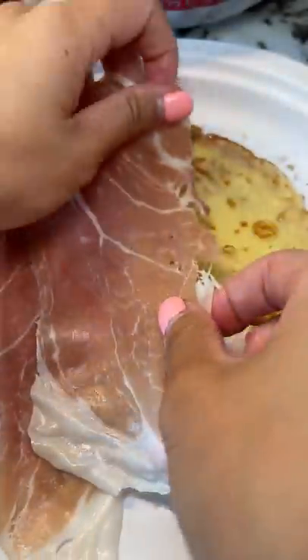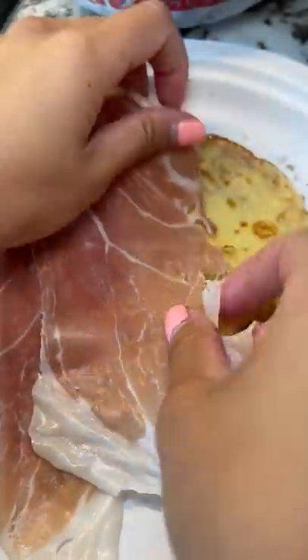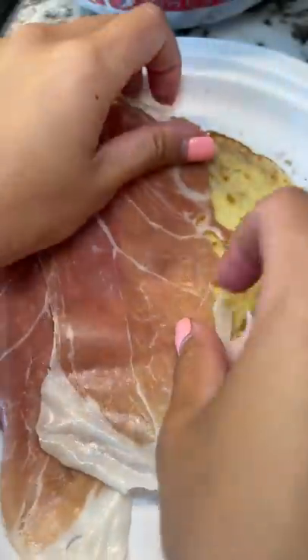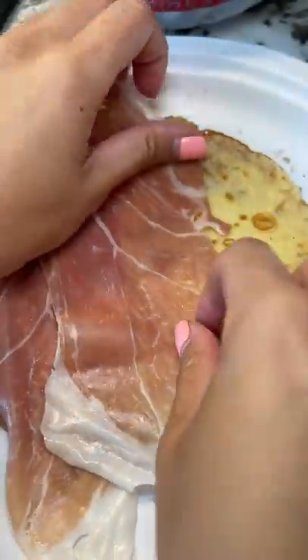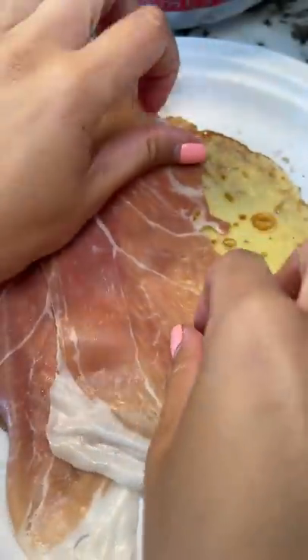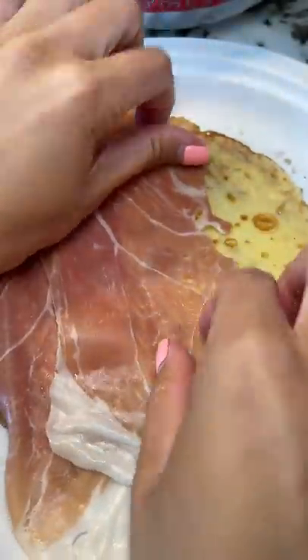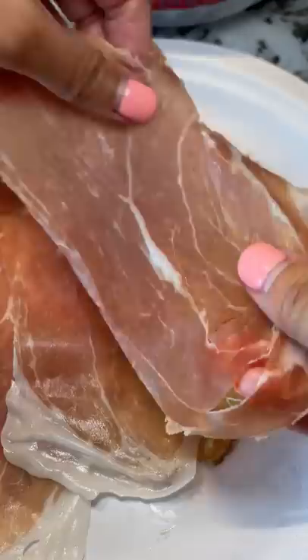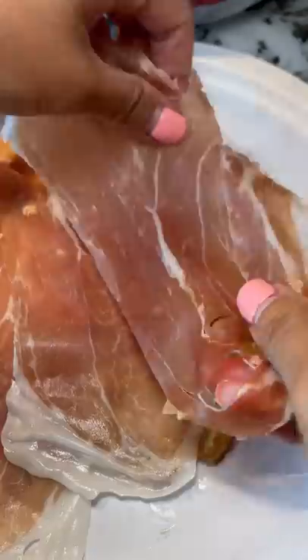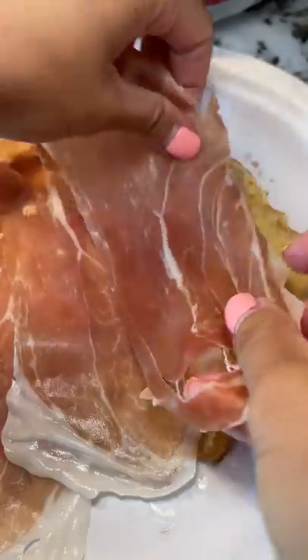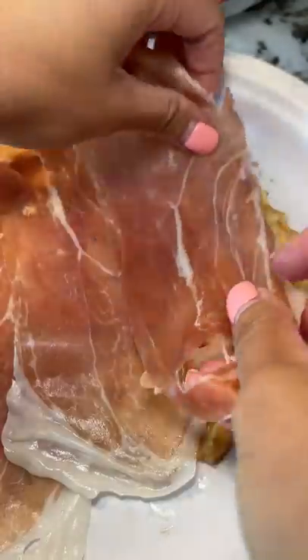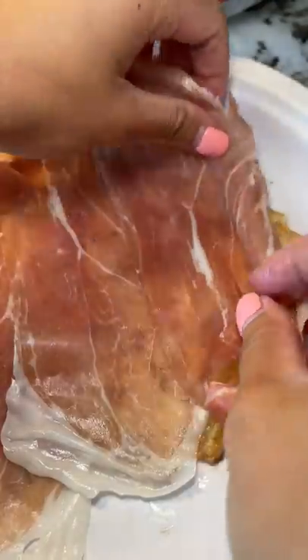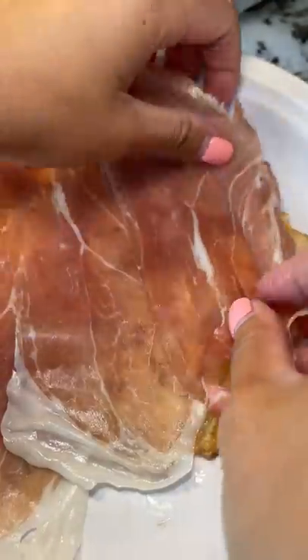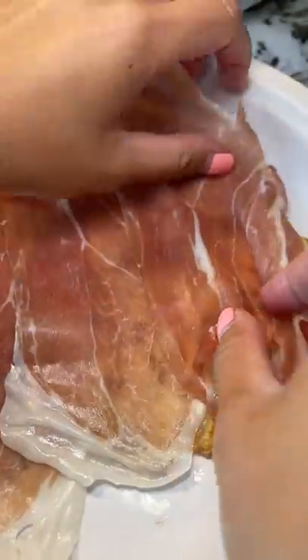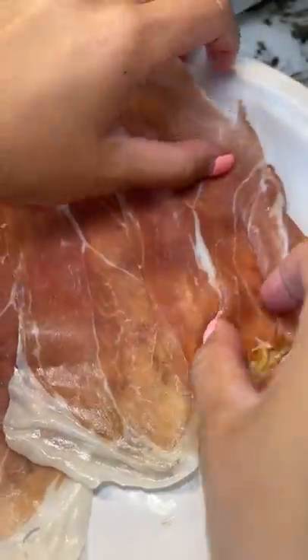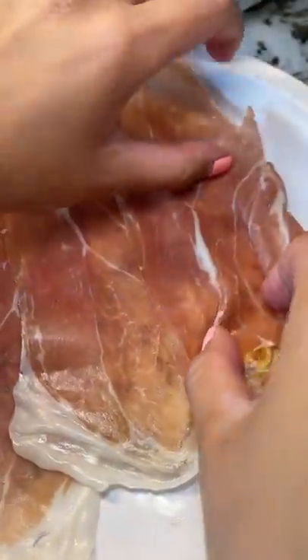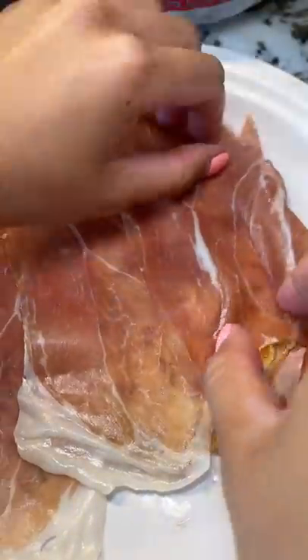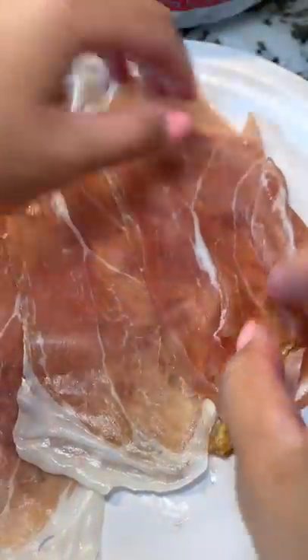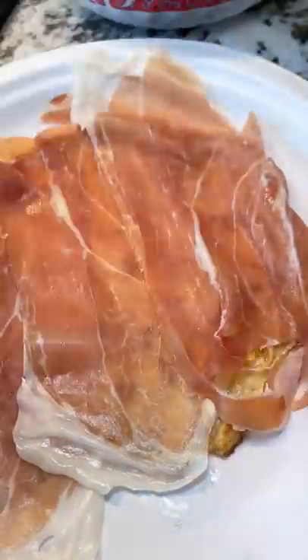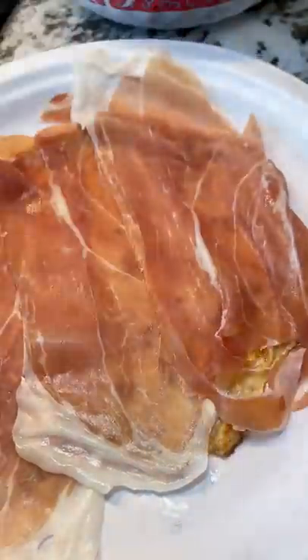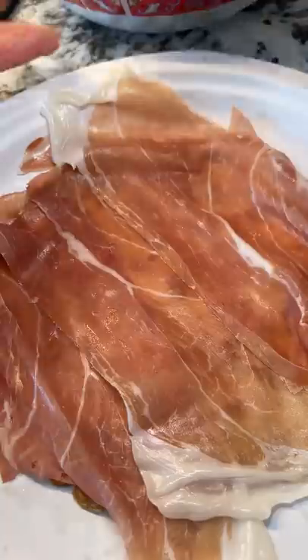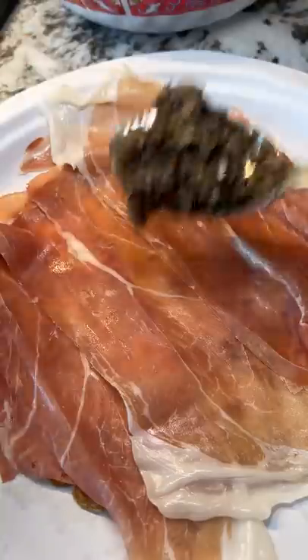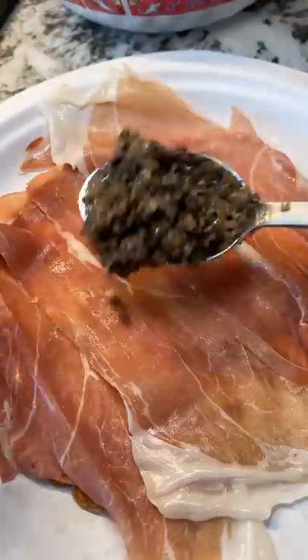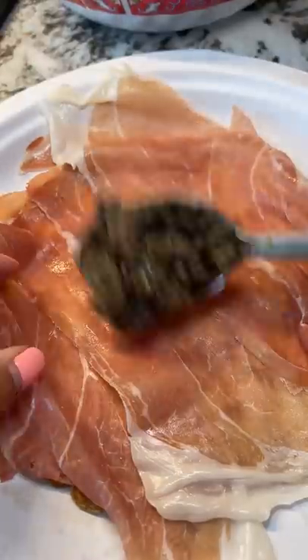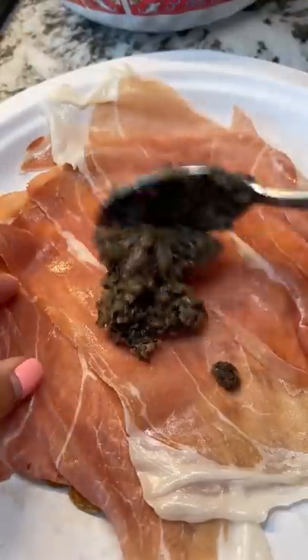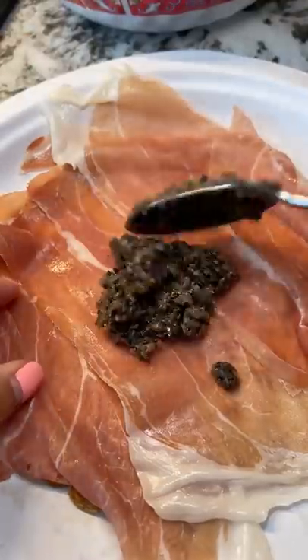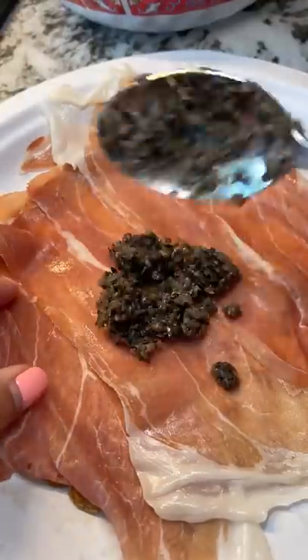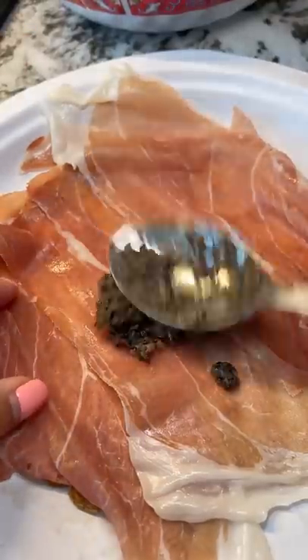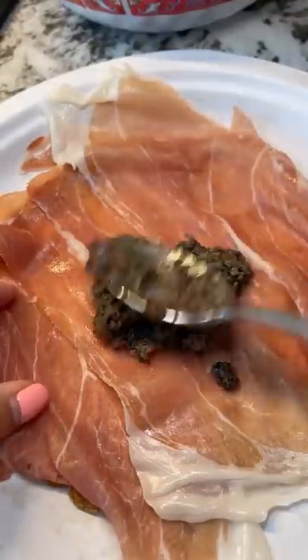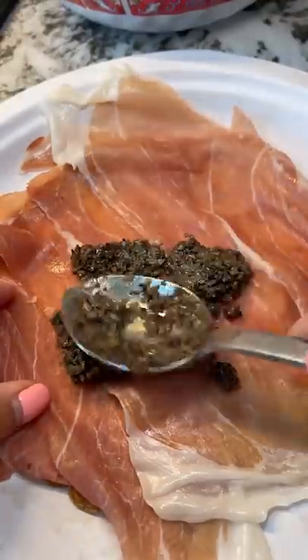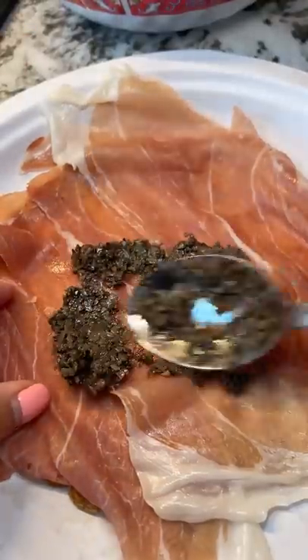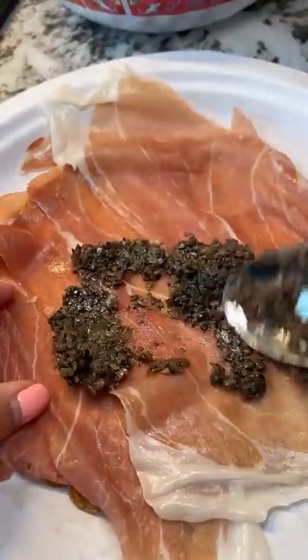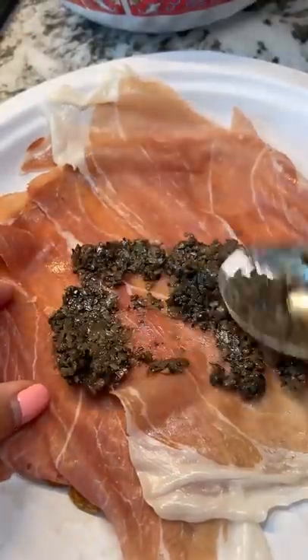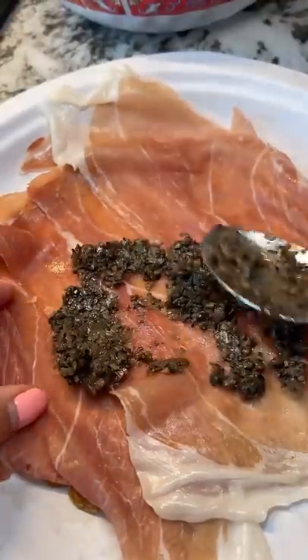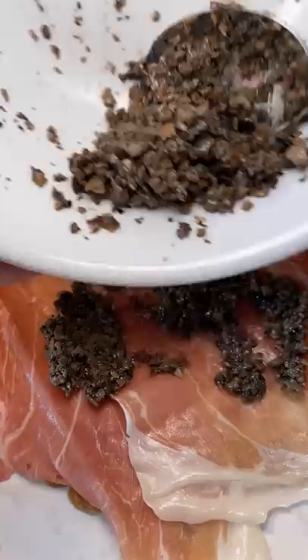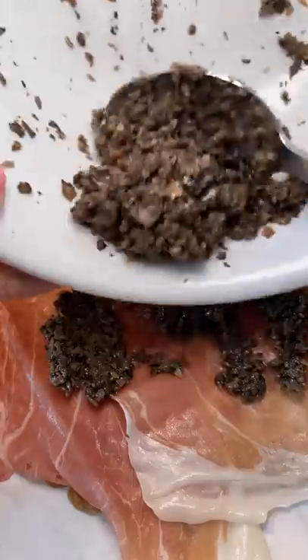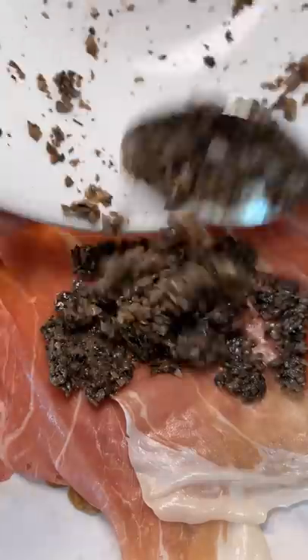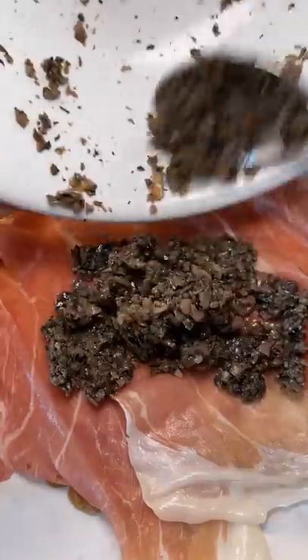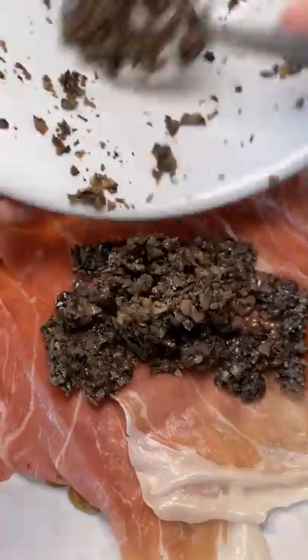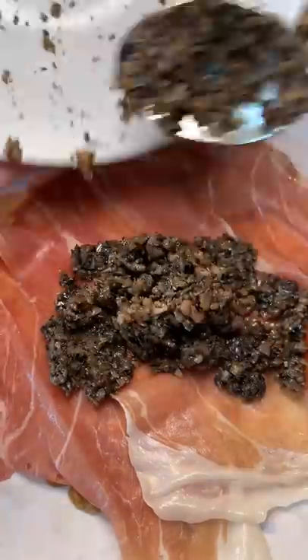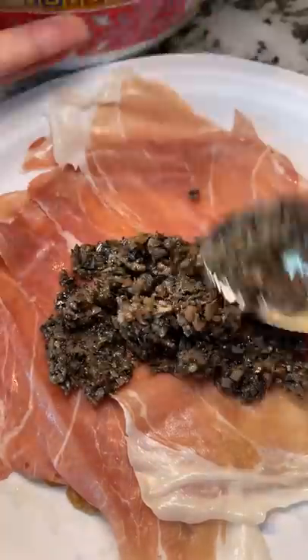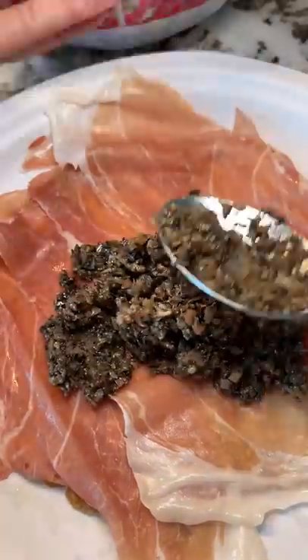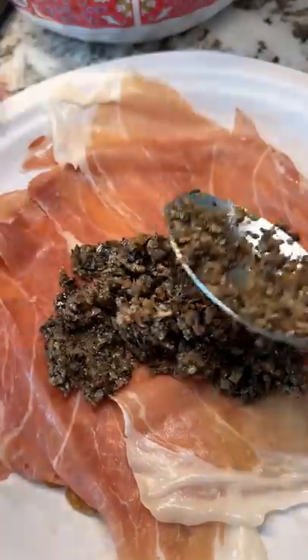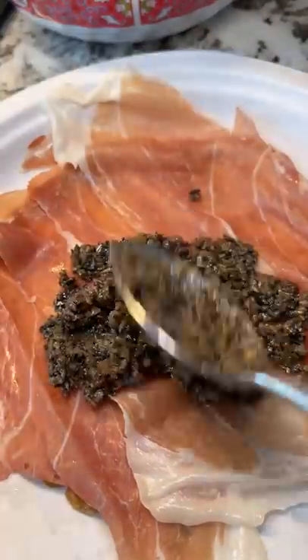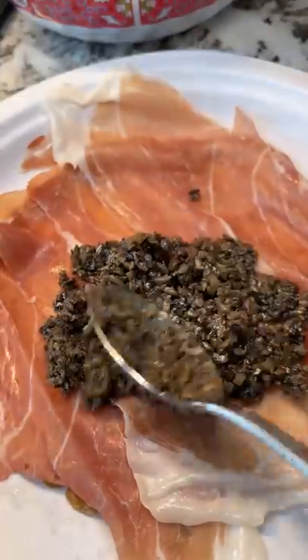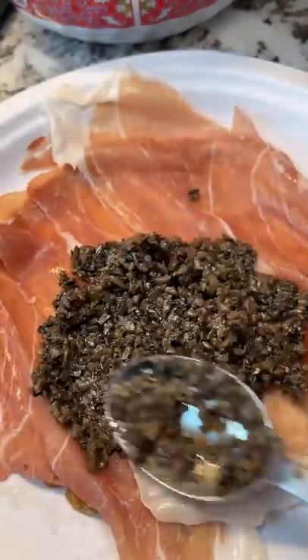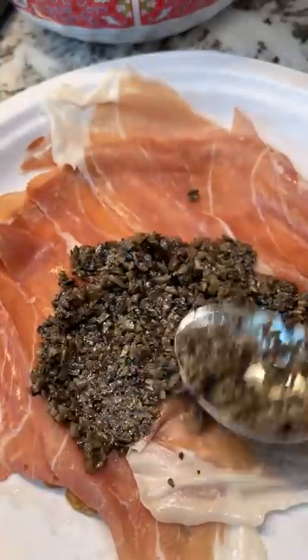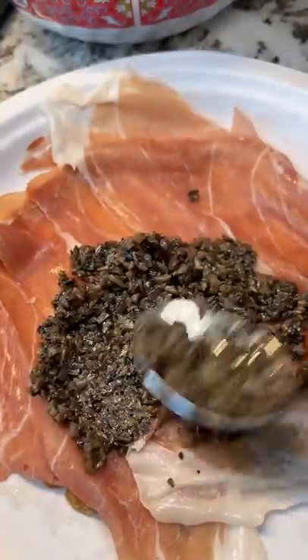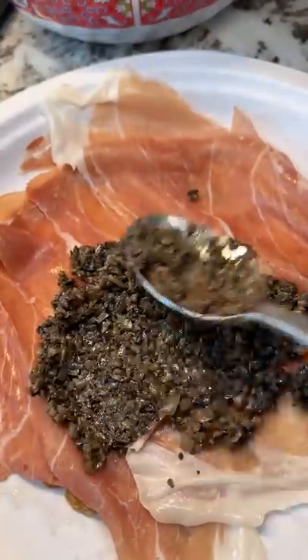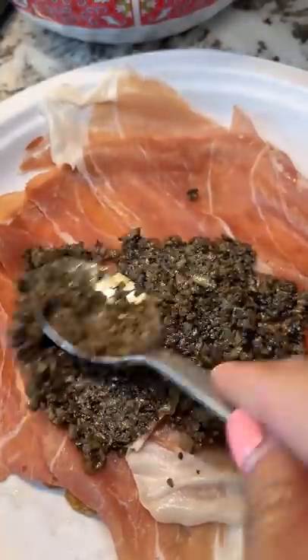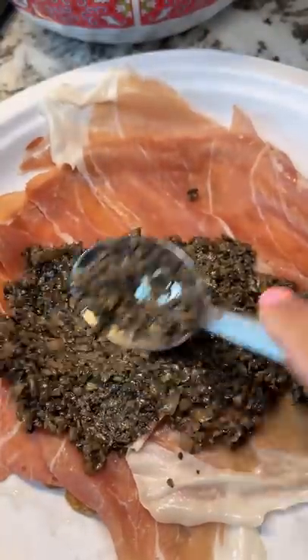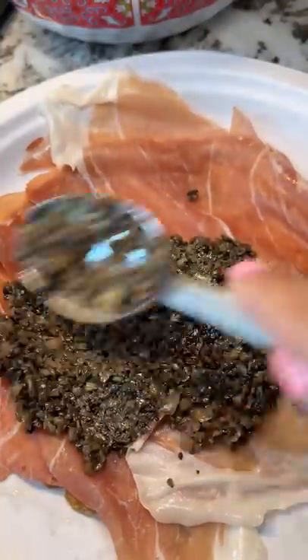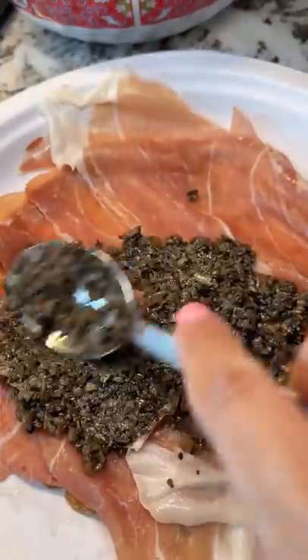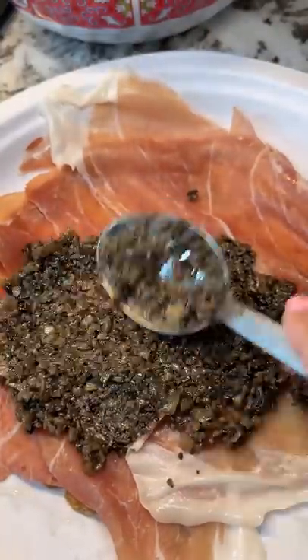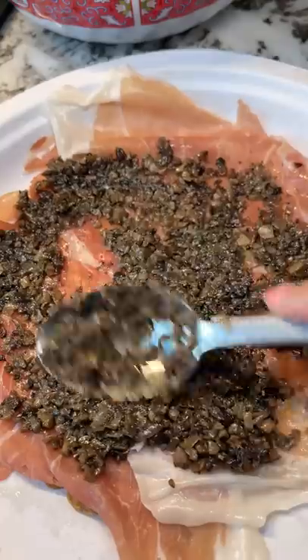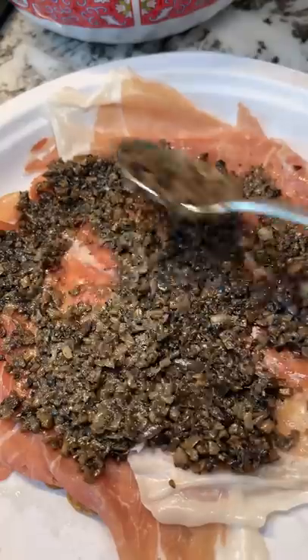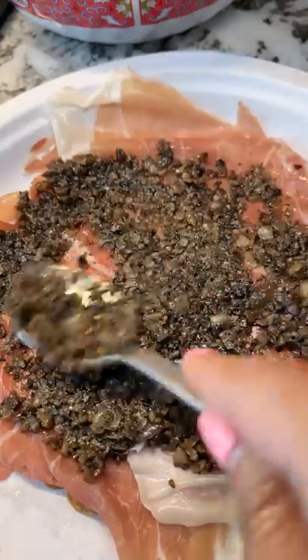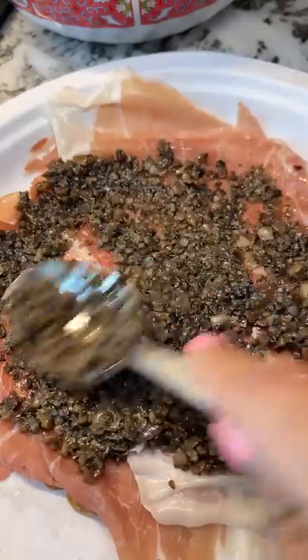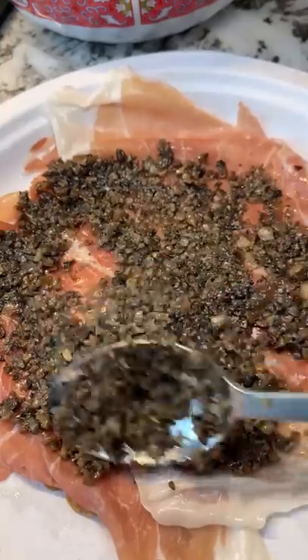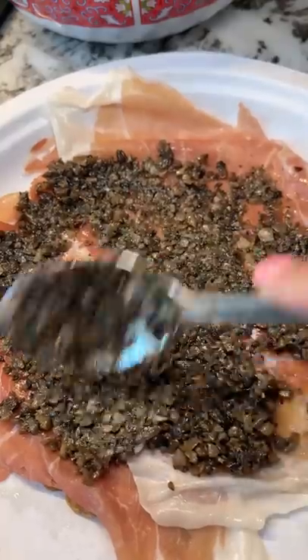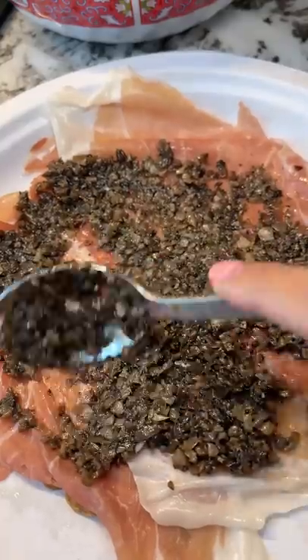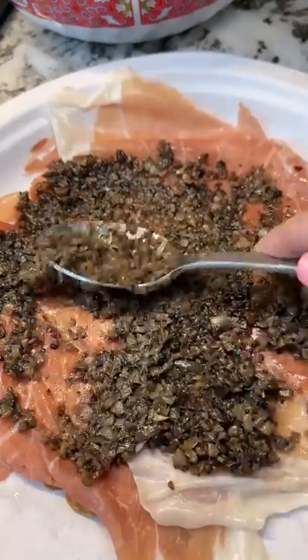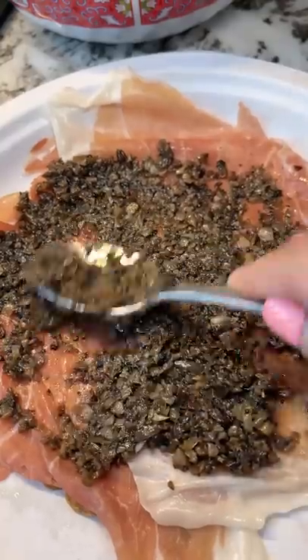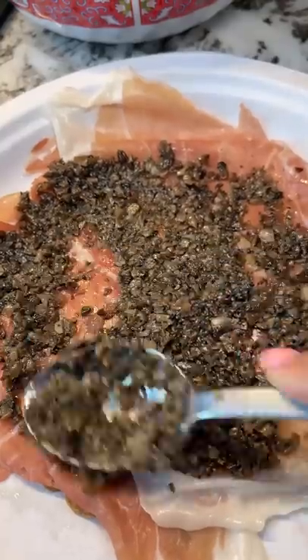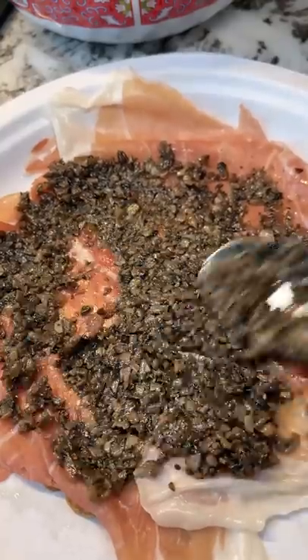I layered out the prosciutto onto the crepe, flattened out the duxelle, and then I added Dijon mustard for the heck of it, since it was ready just chilling on my counter.